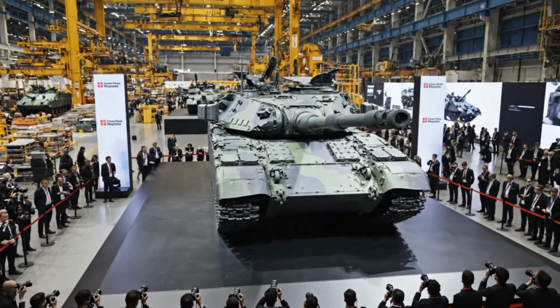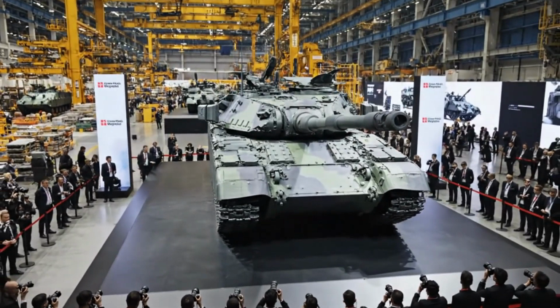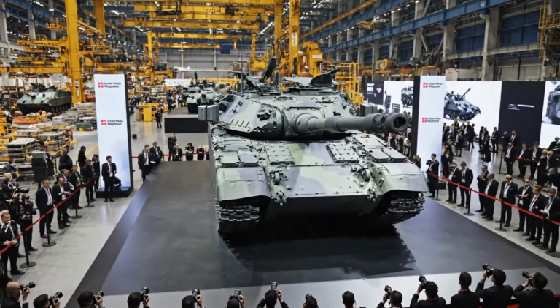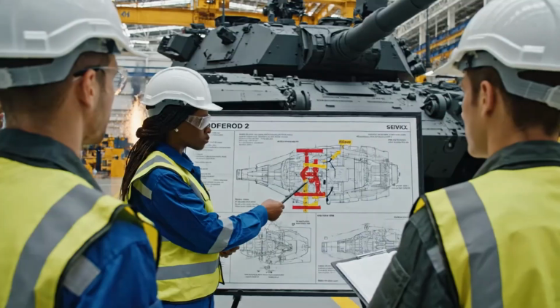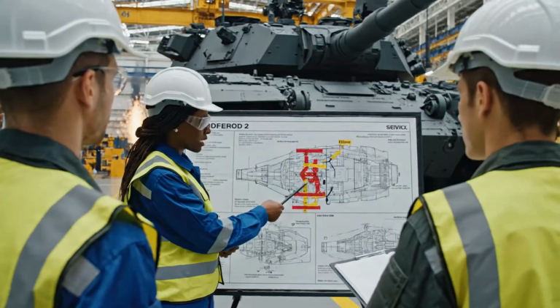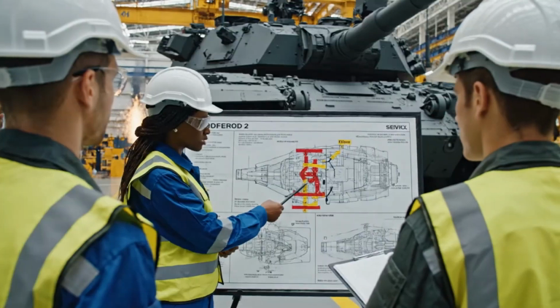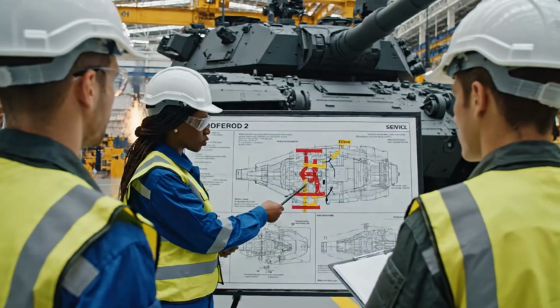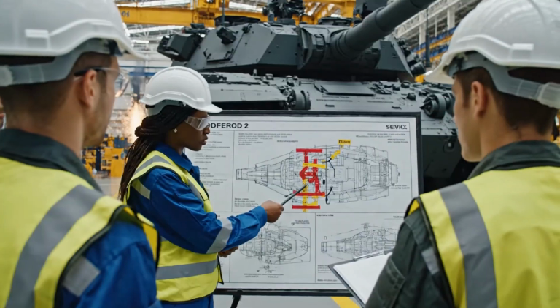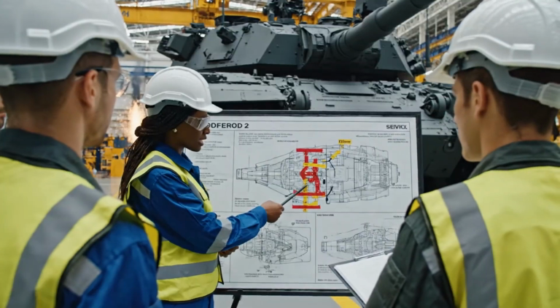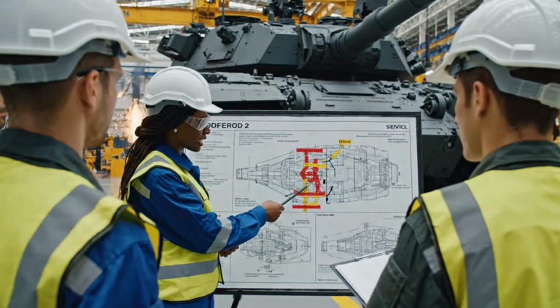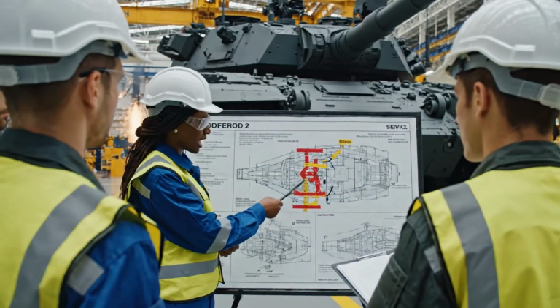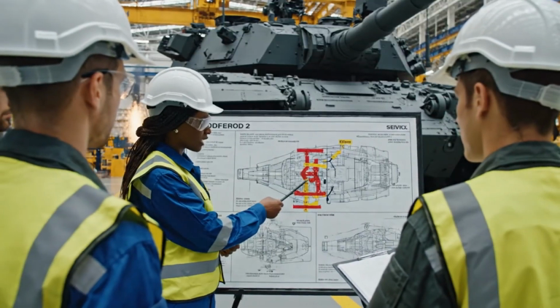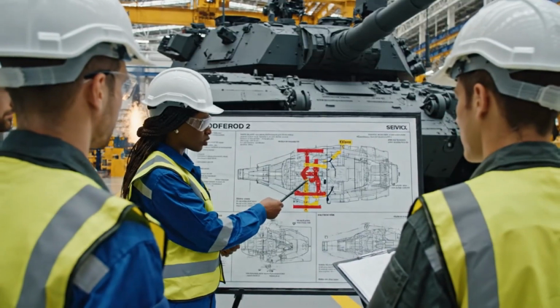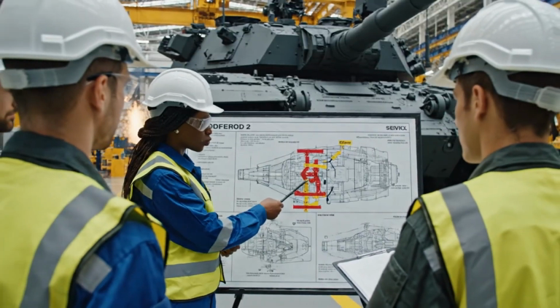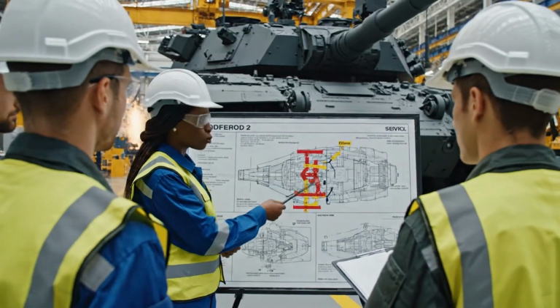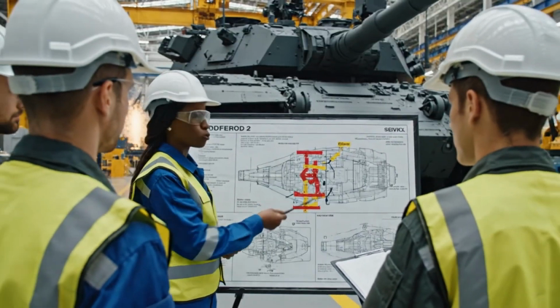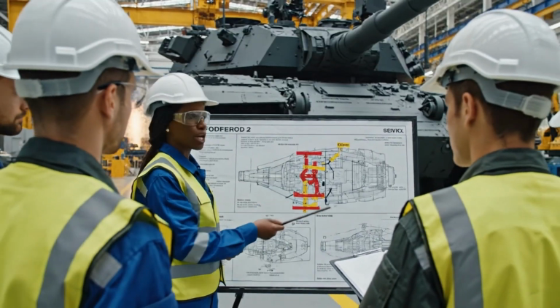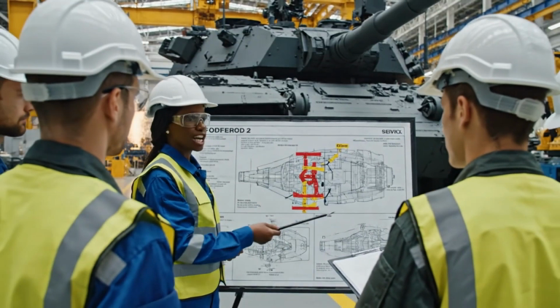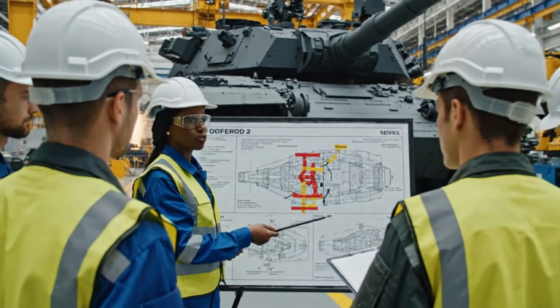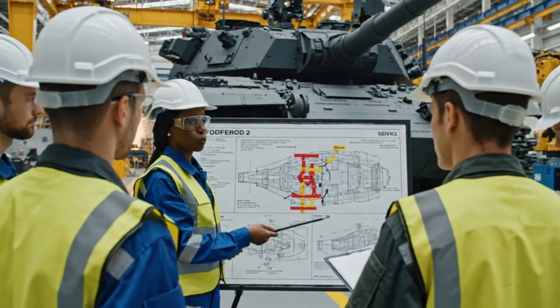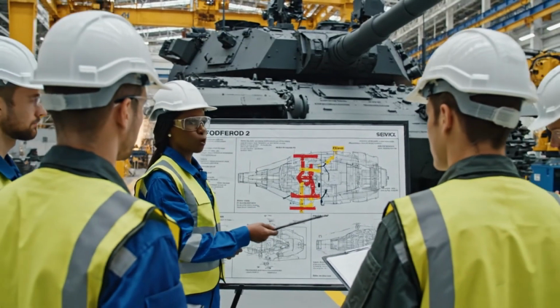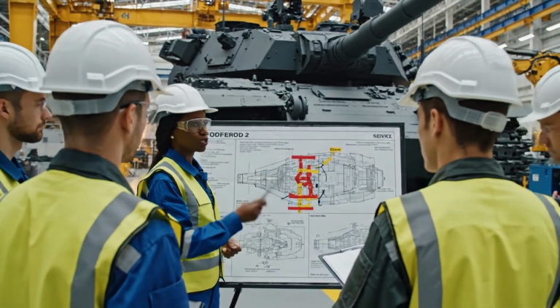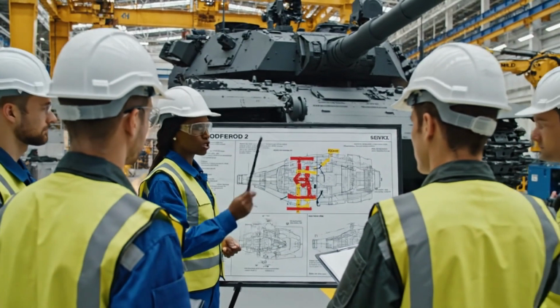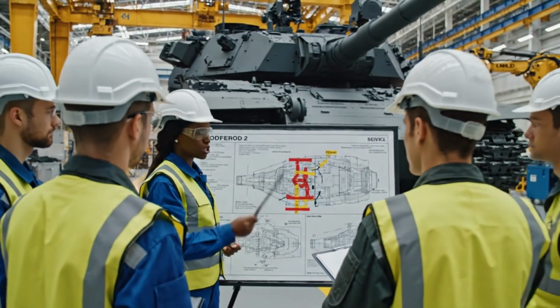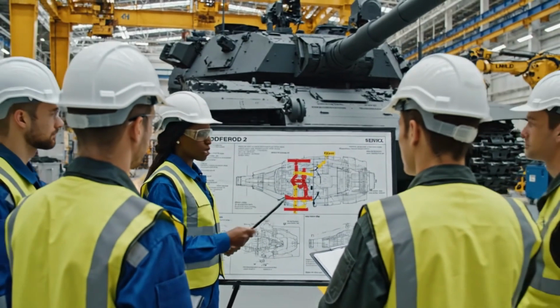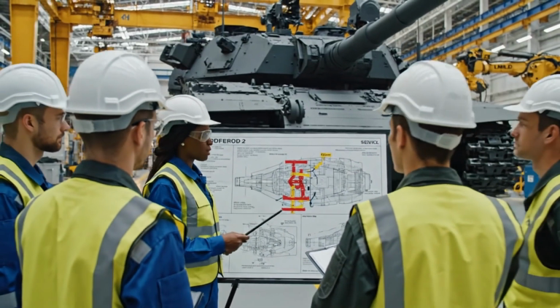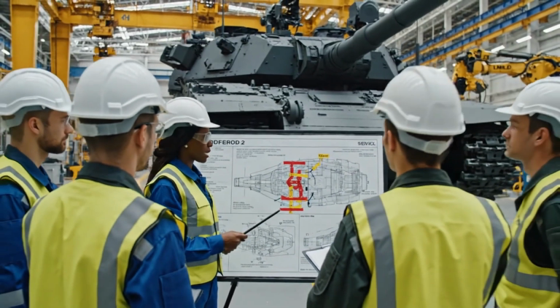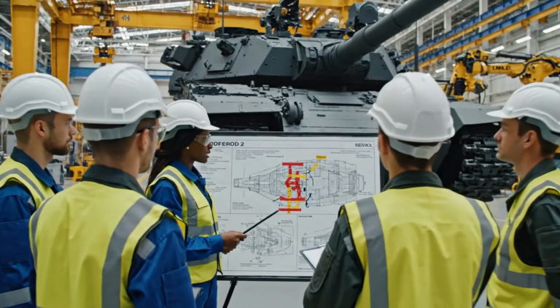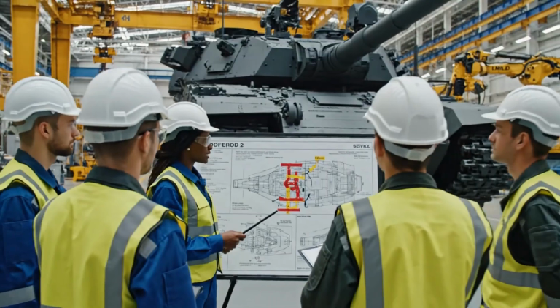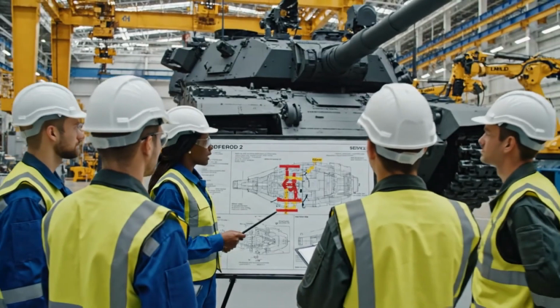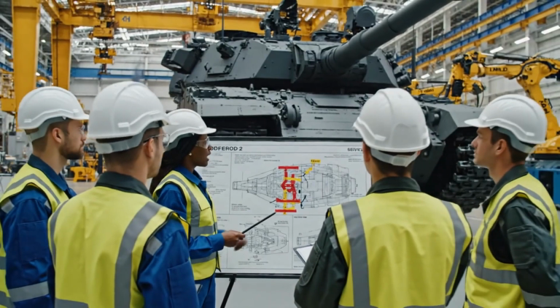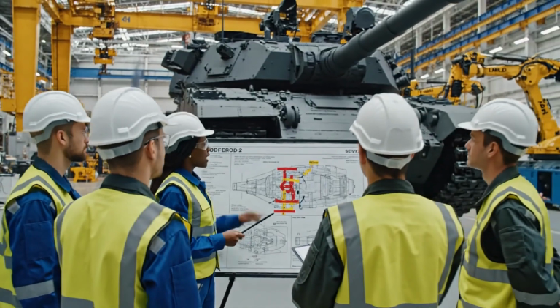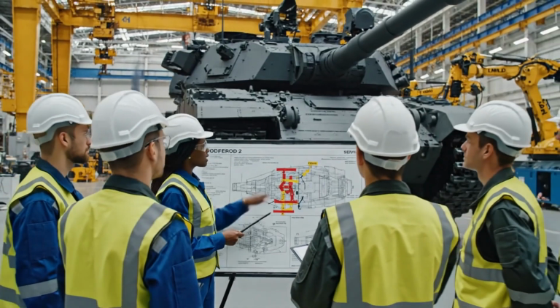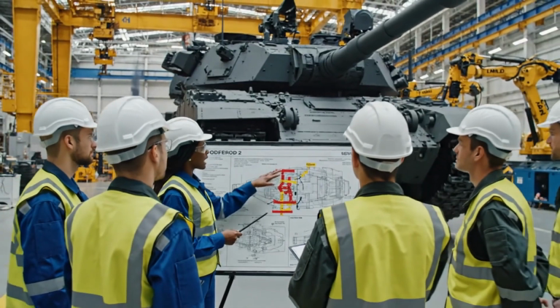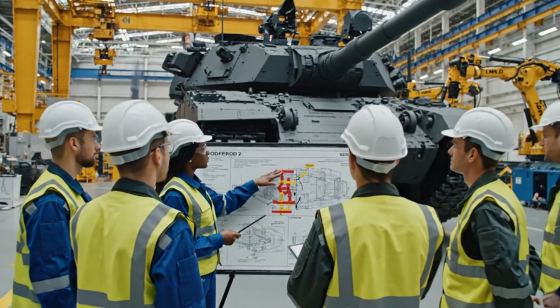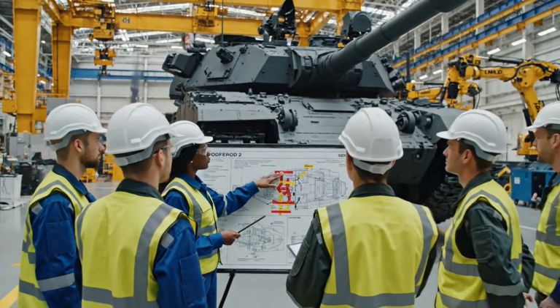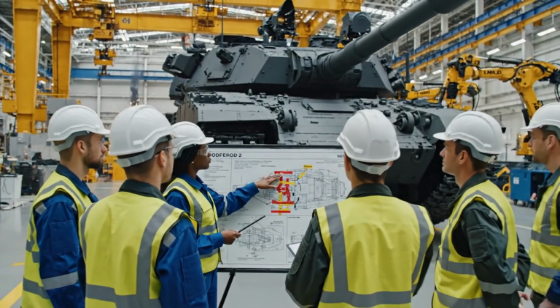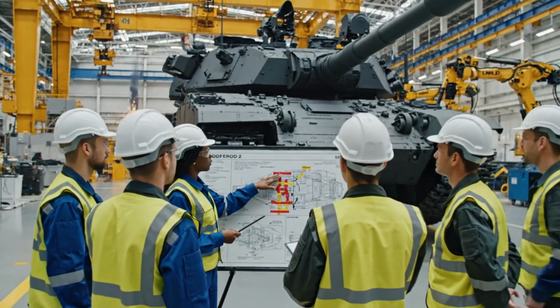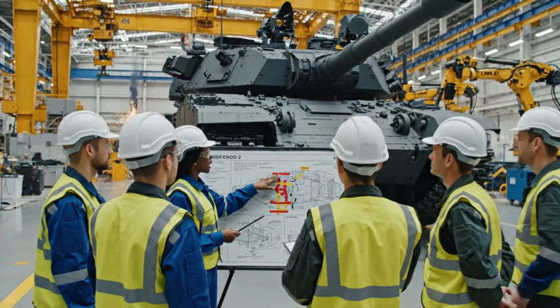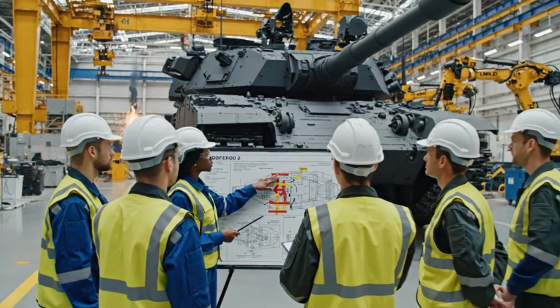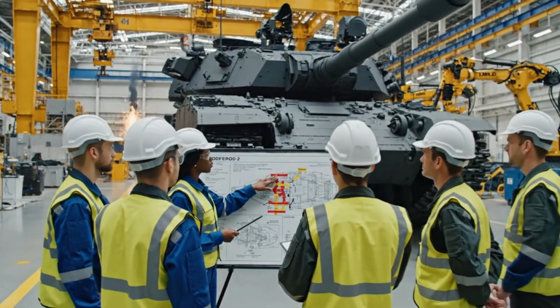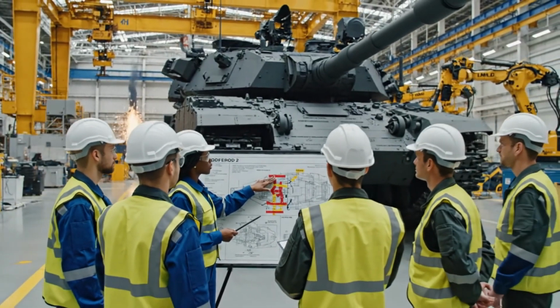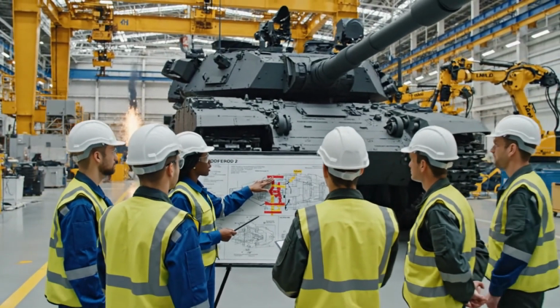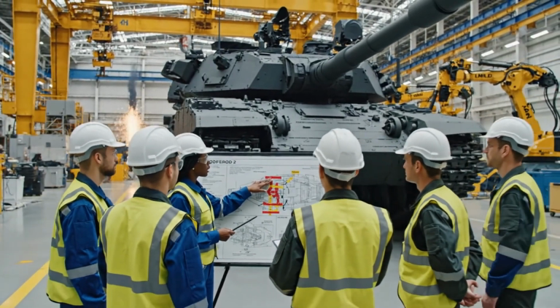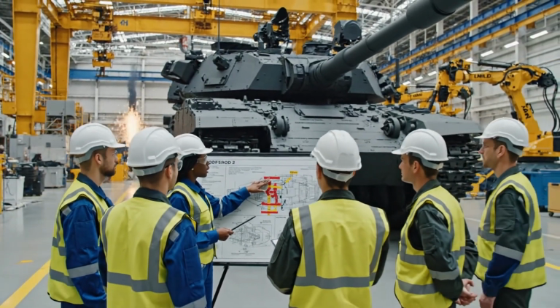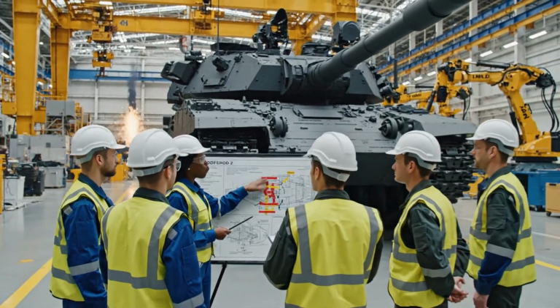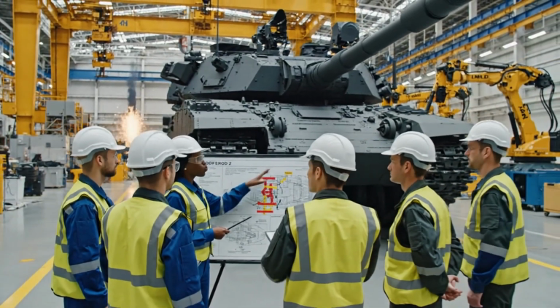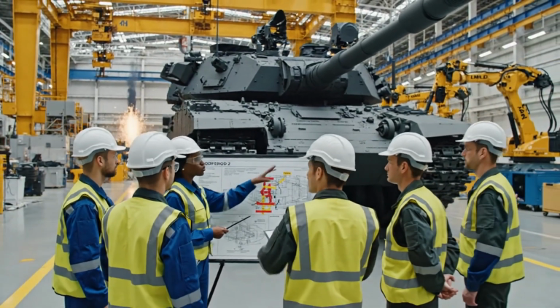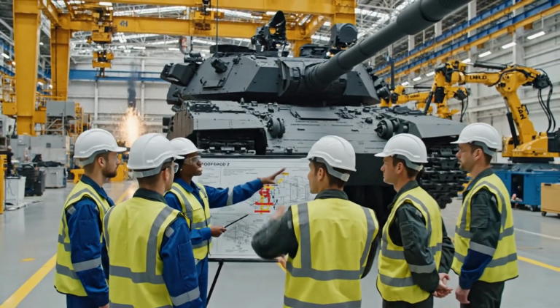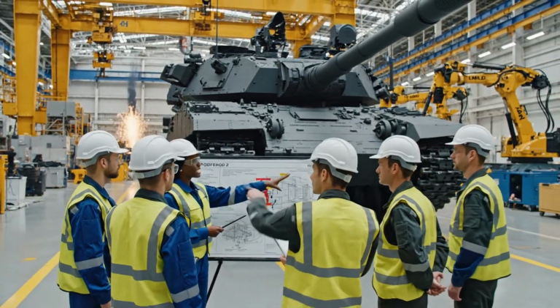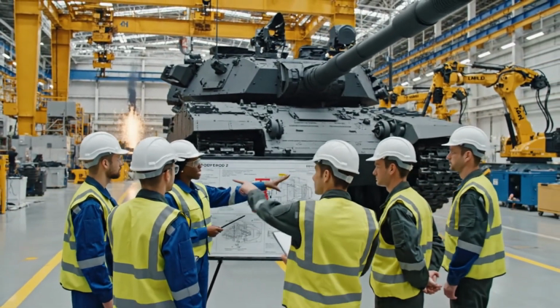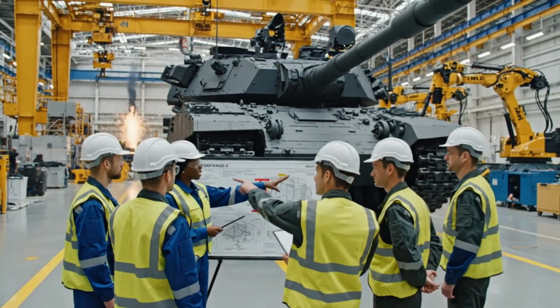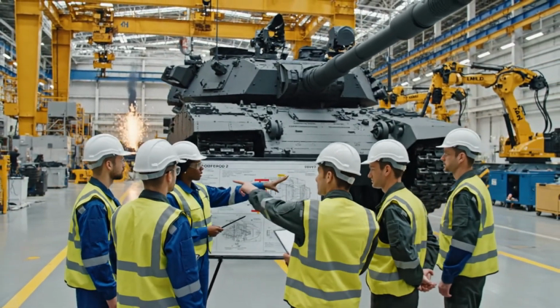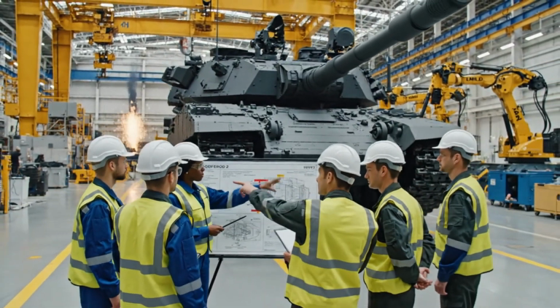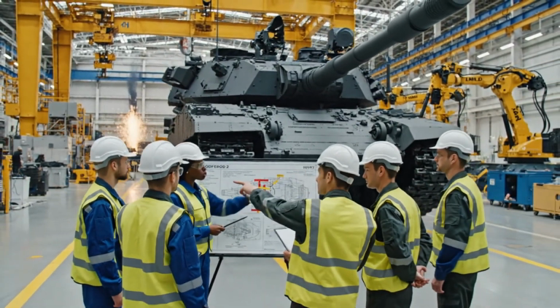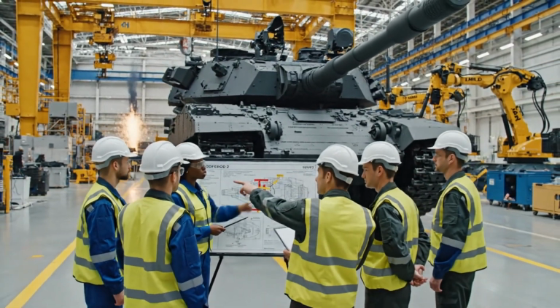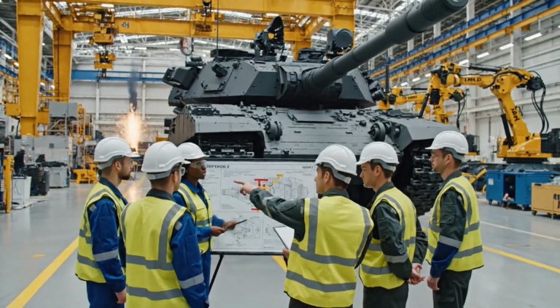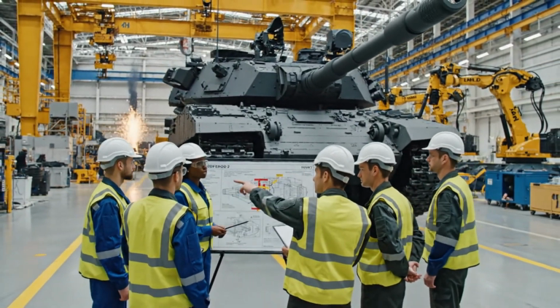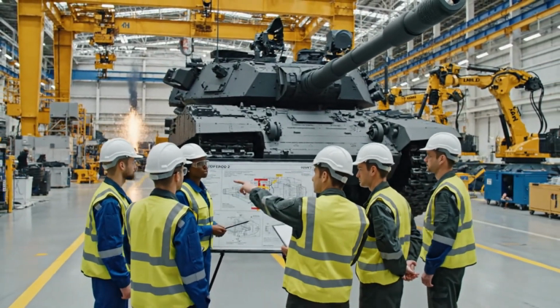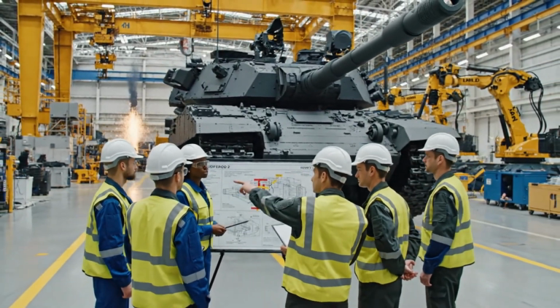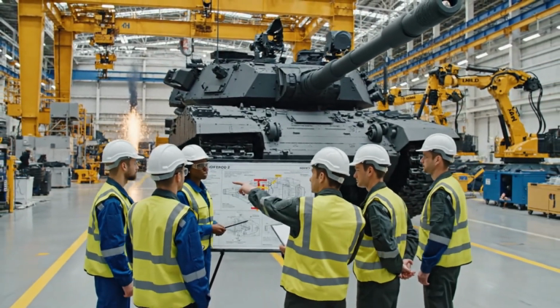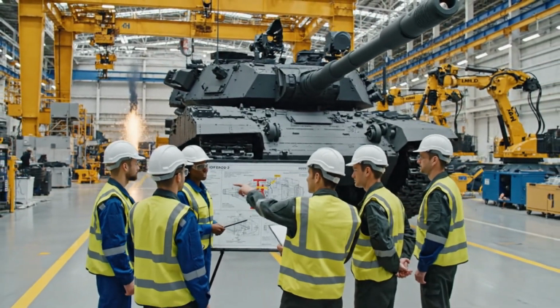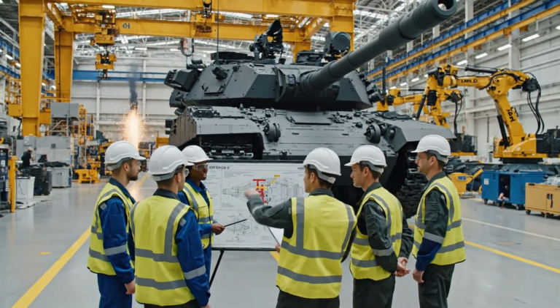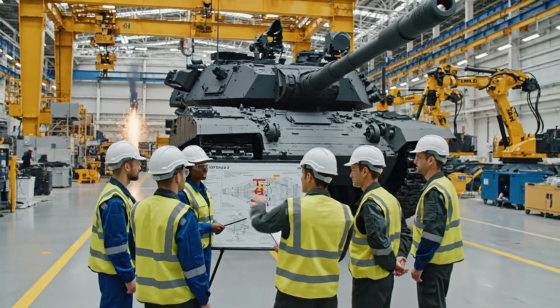These red circles indicate the new lubrication points for the turret mechanism. Is that different for the export variant? Only slightly — the pressure tolerances are tighter.